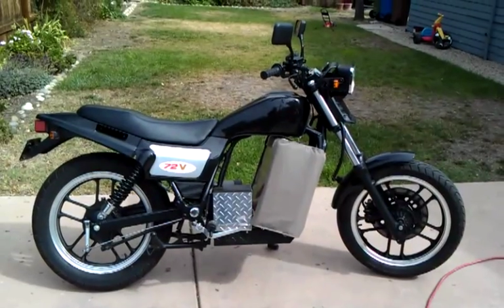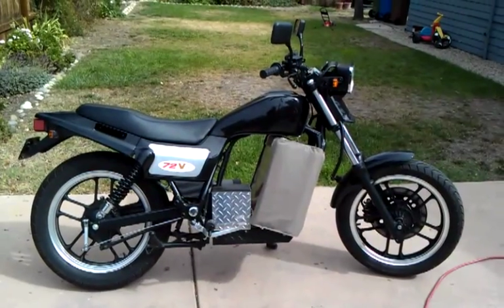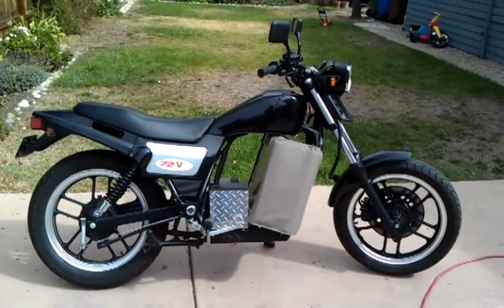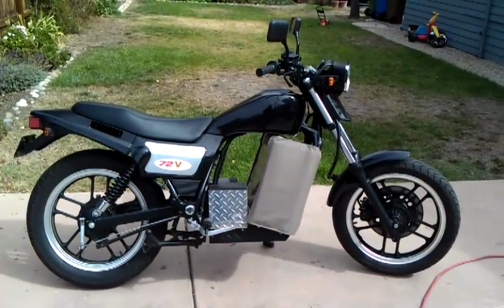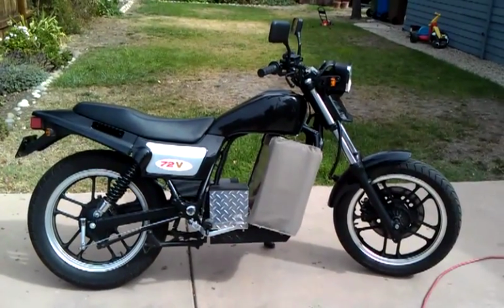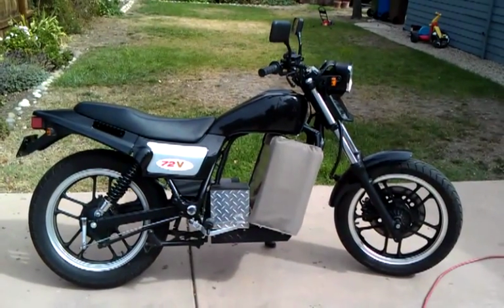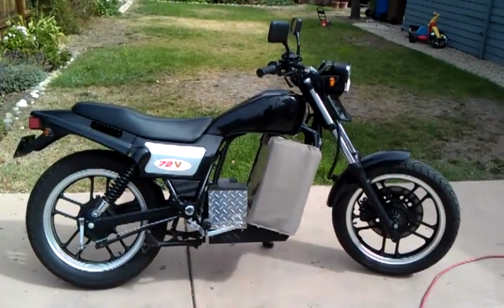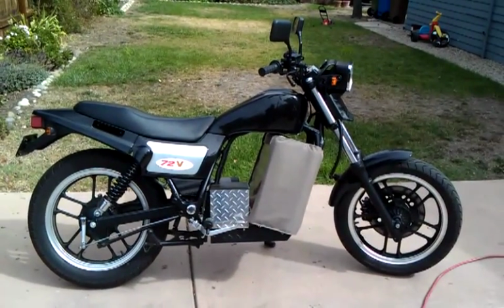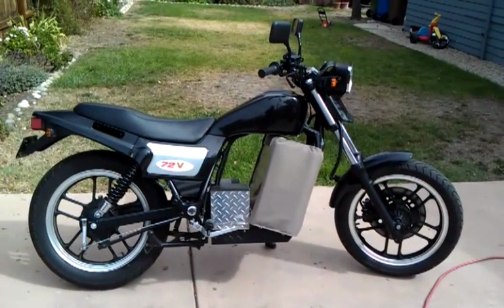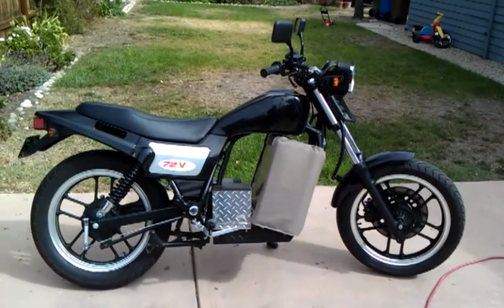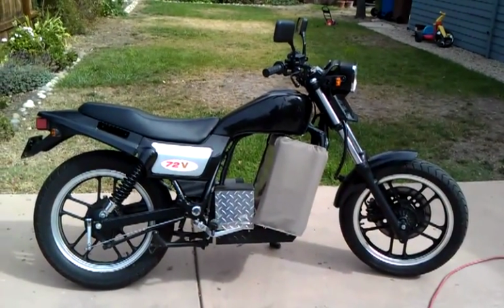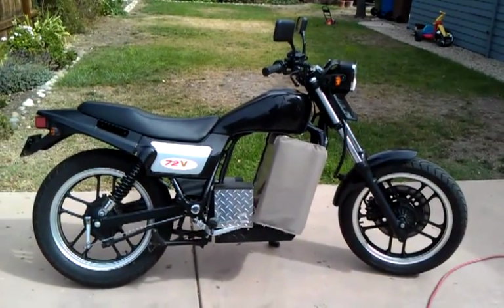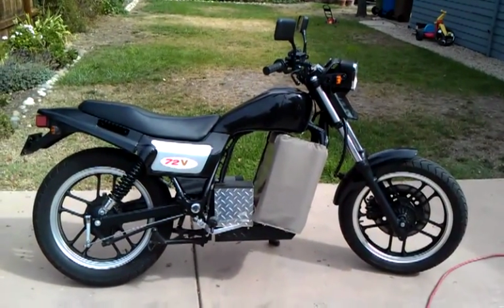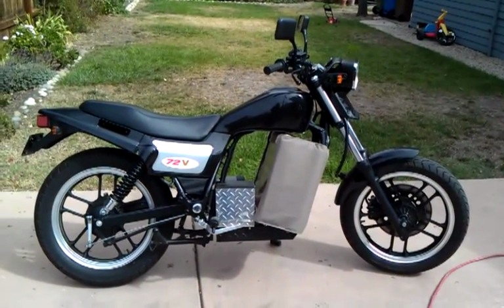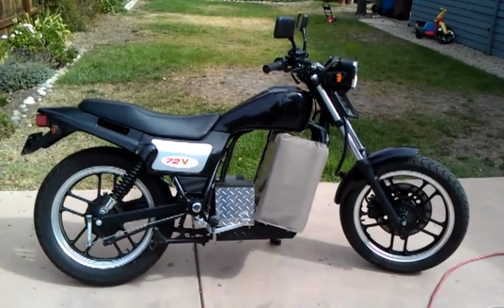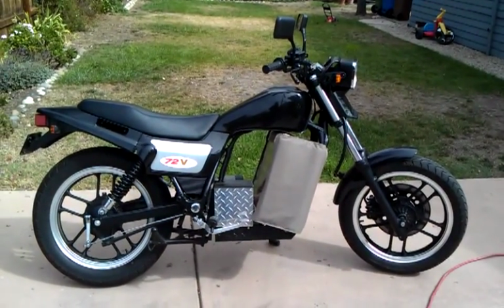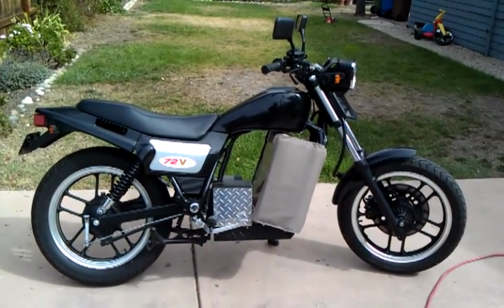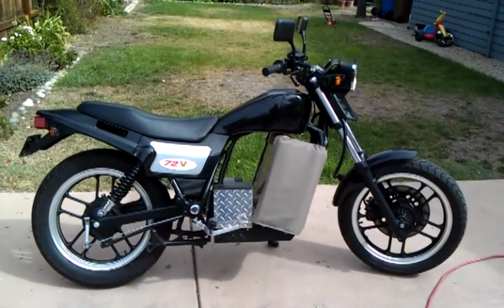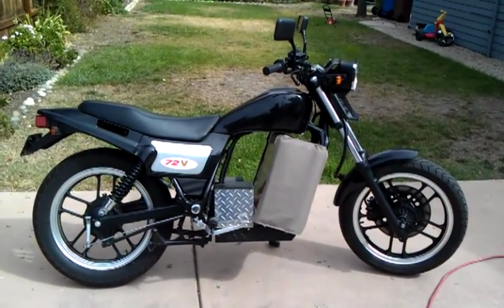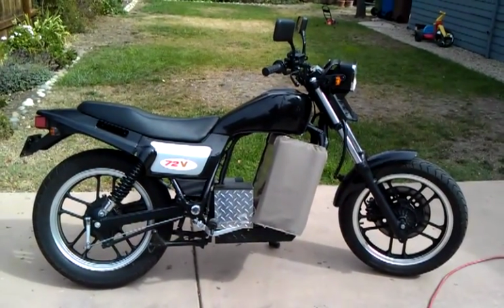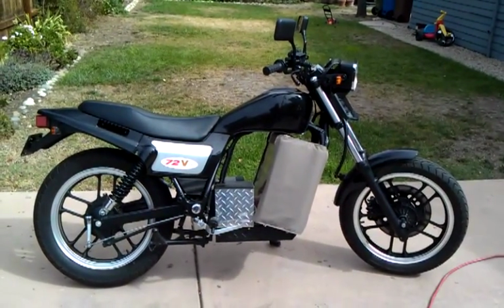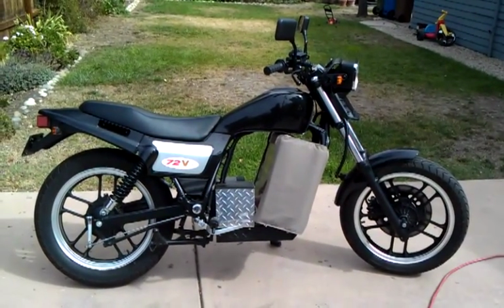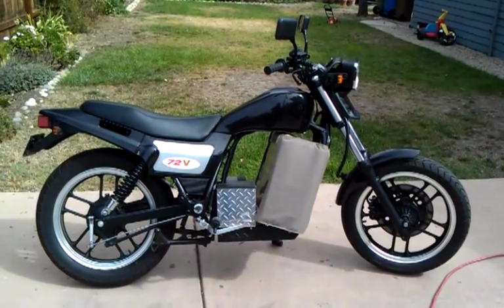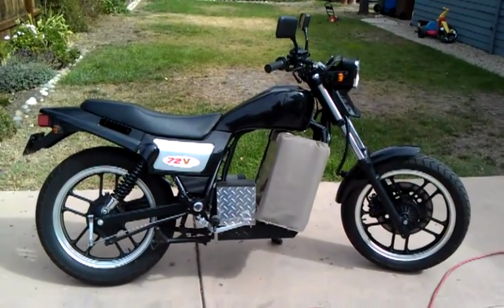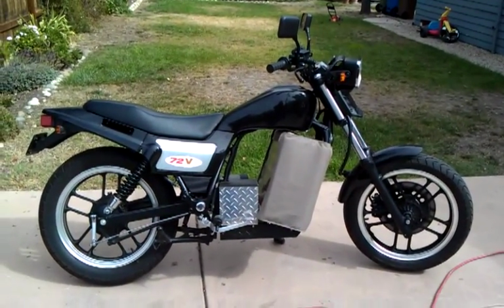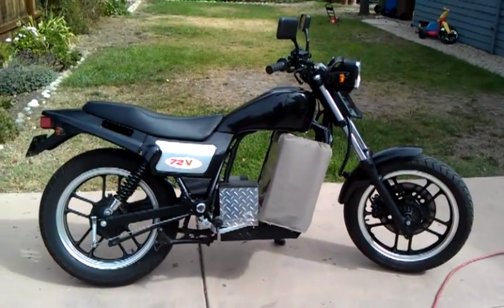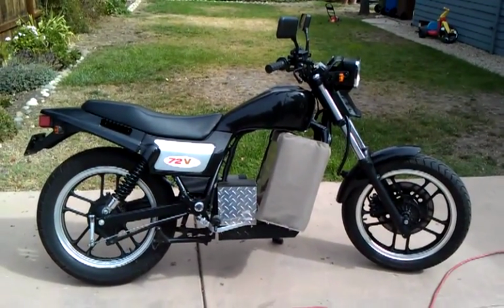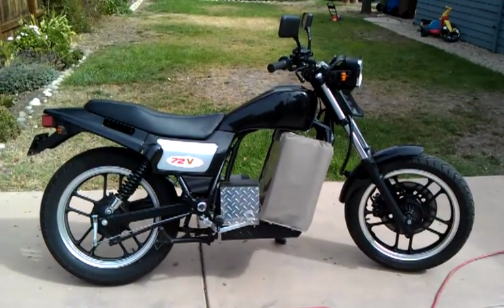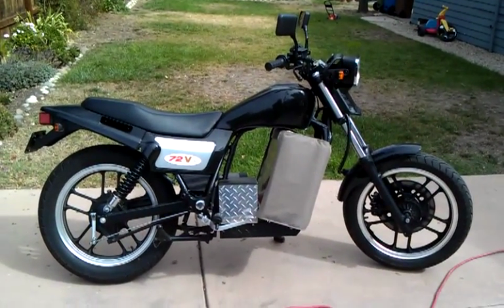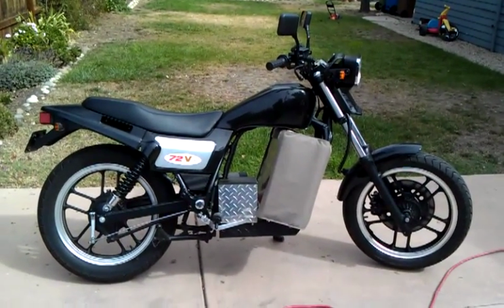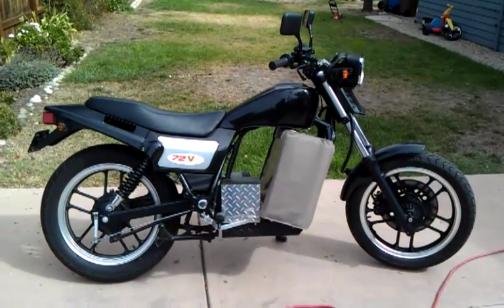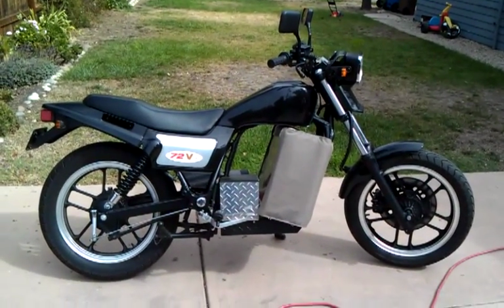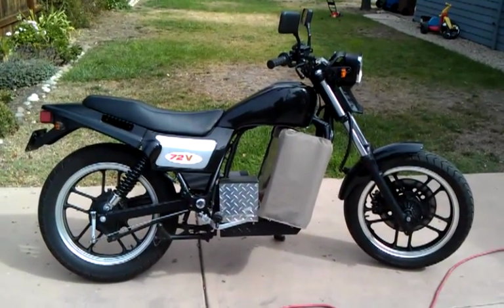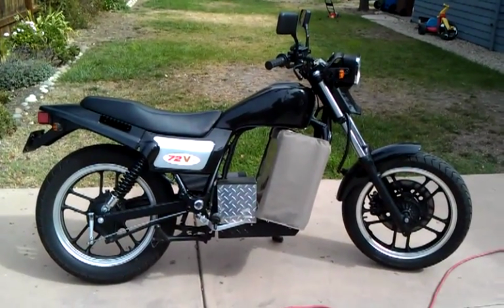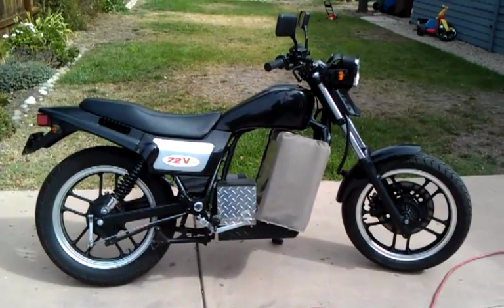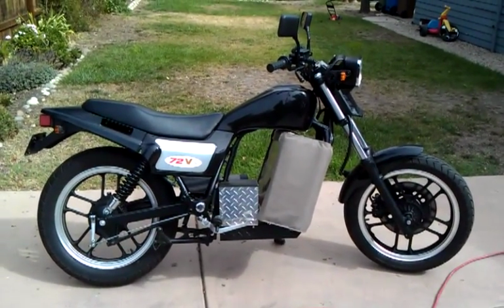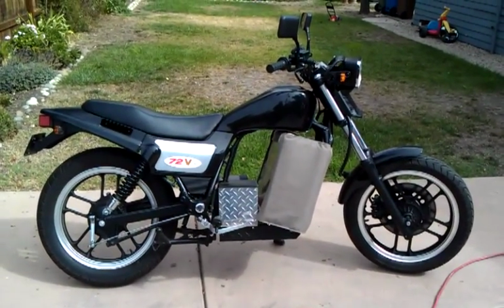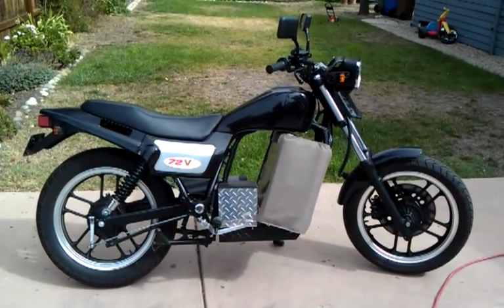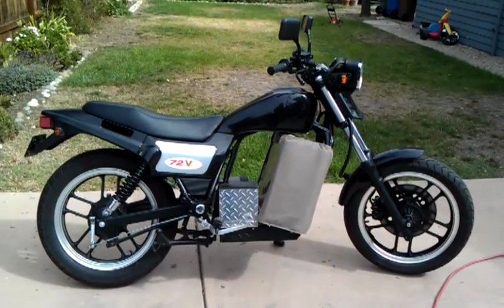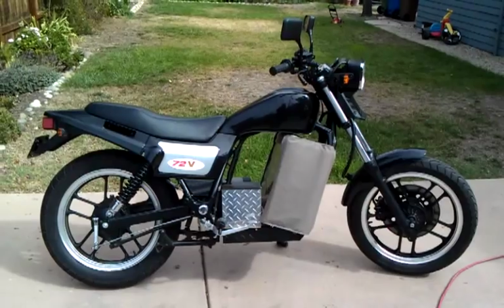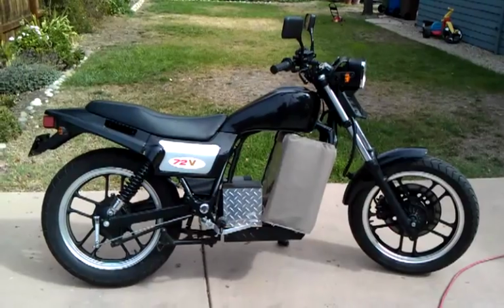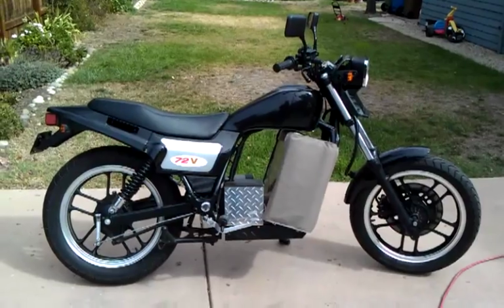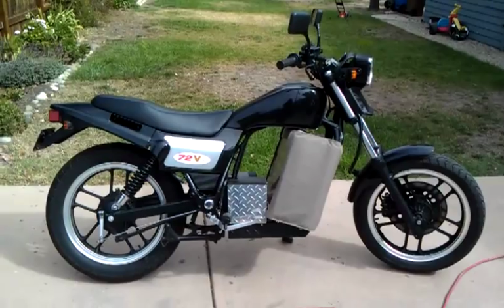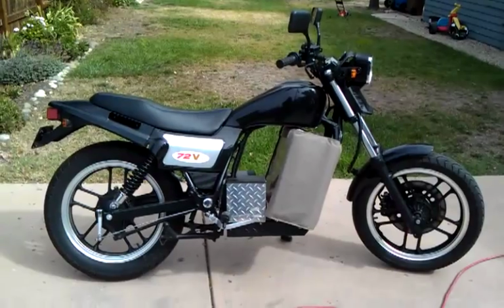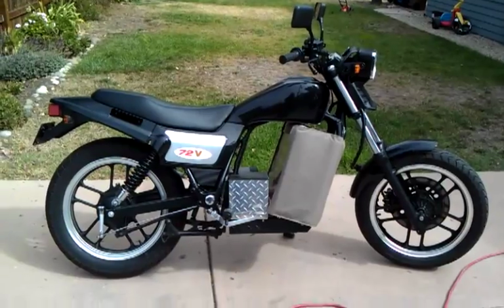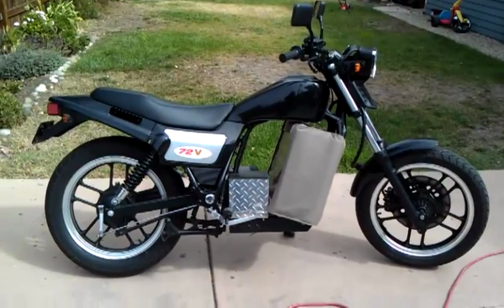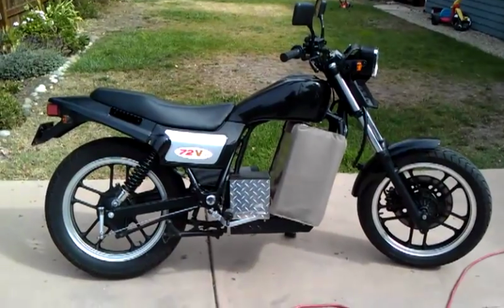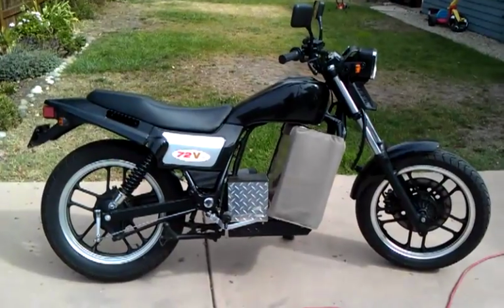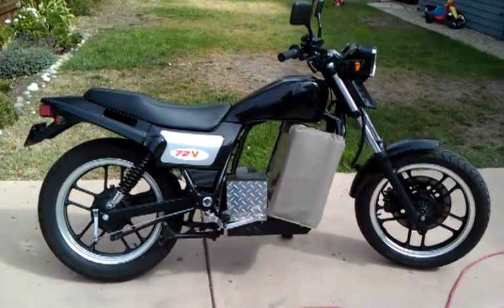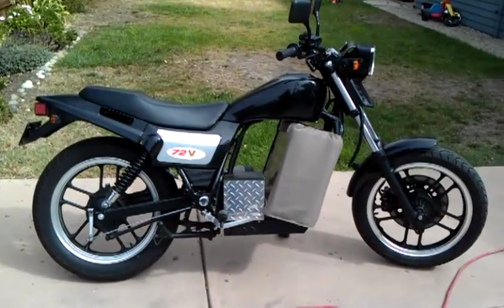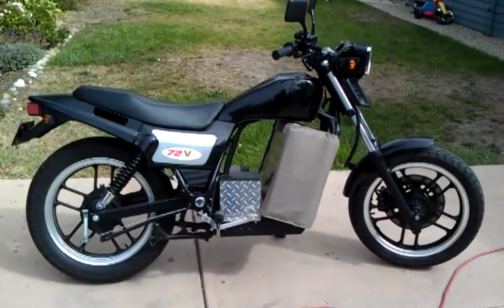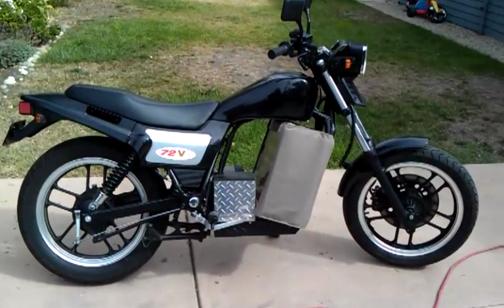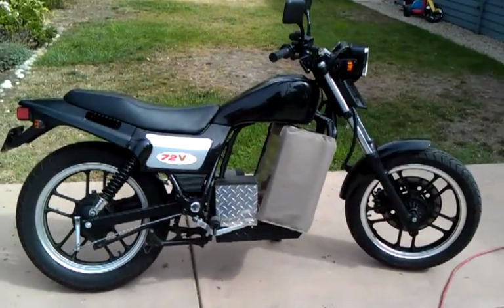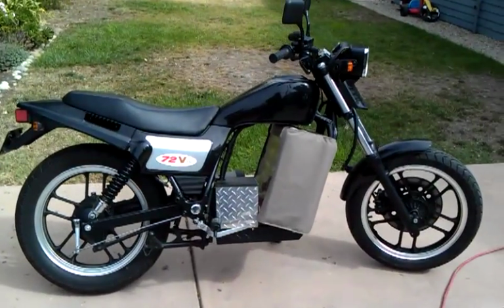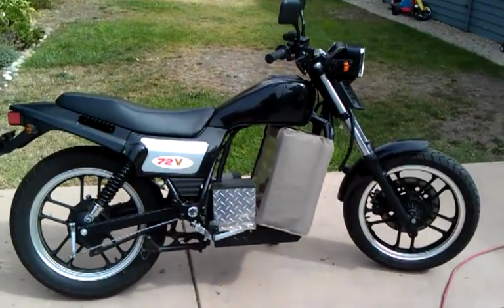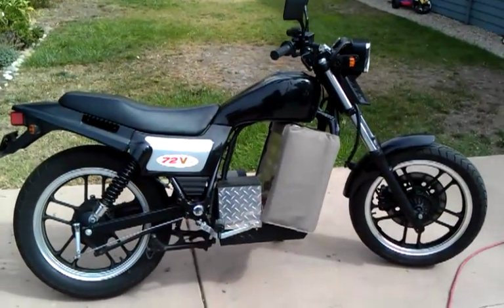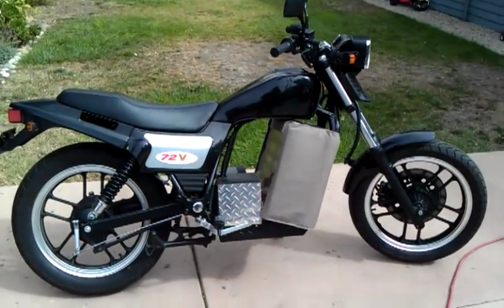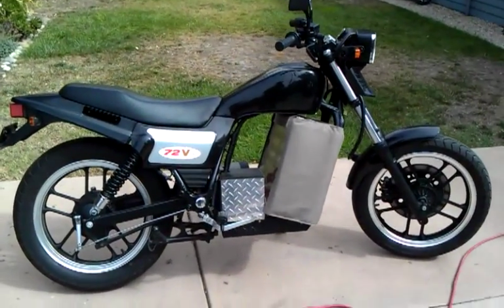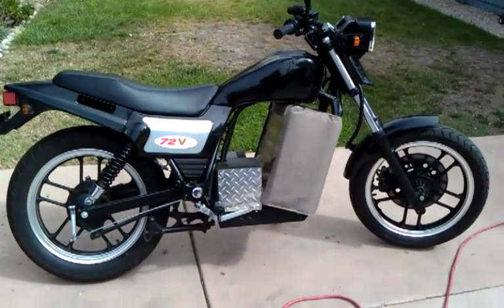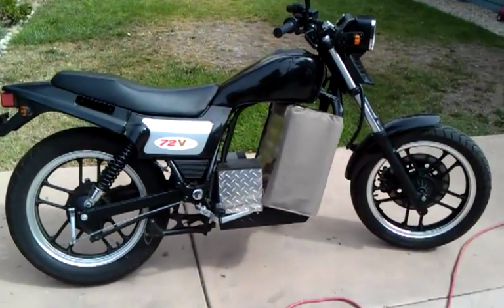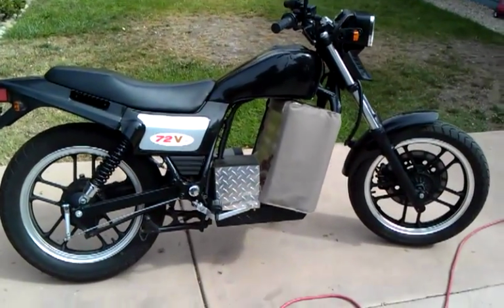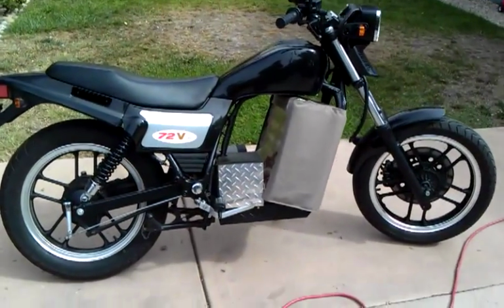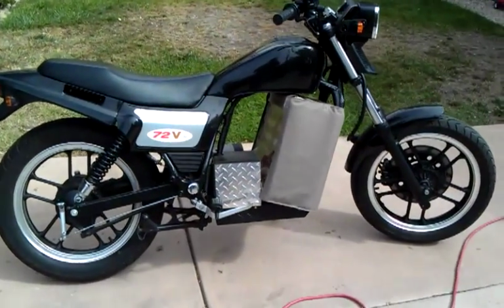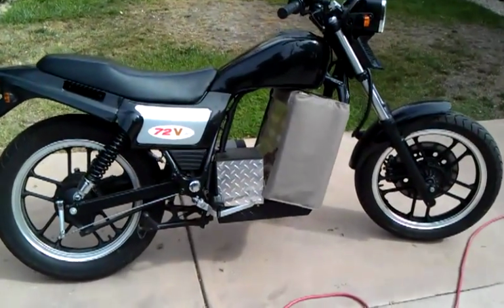This is my 1983 Honda VT500 Ascot converted to 72 volt electric.